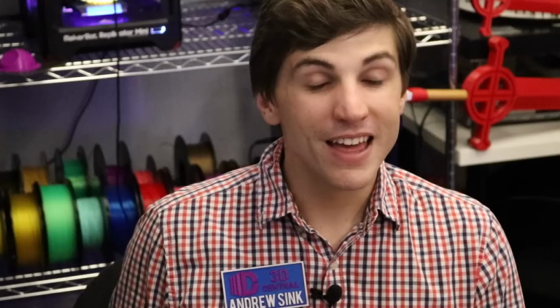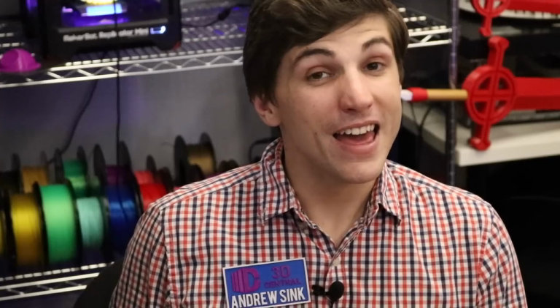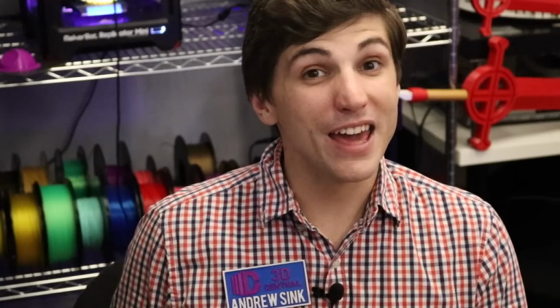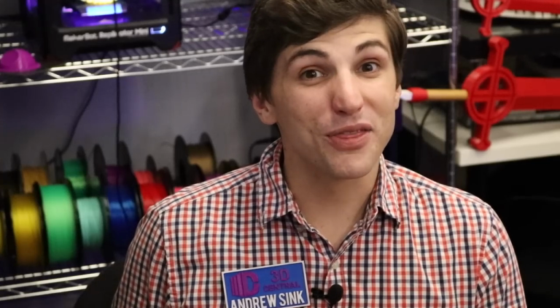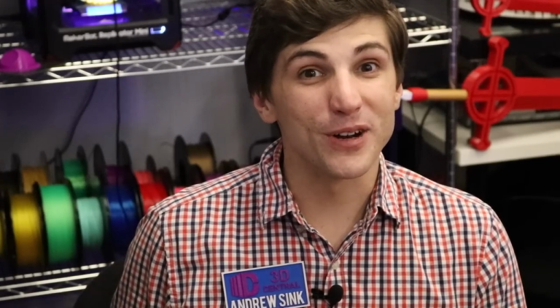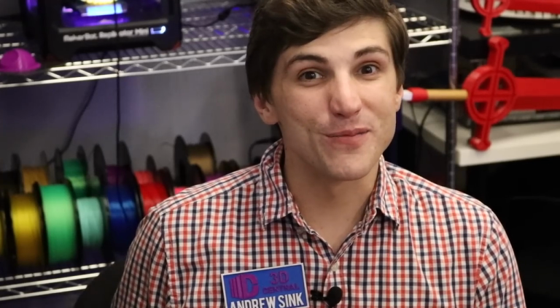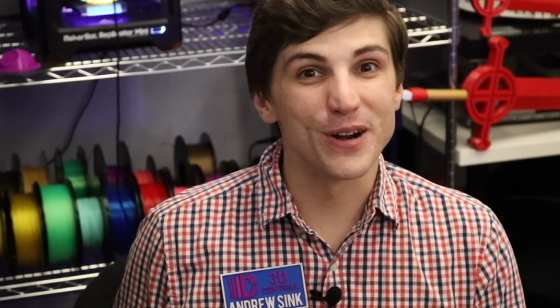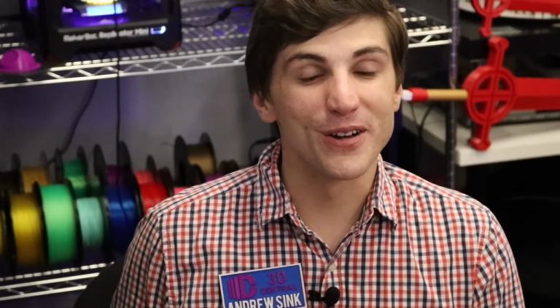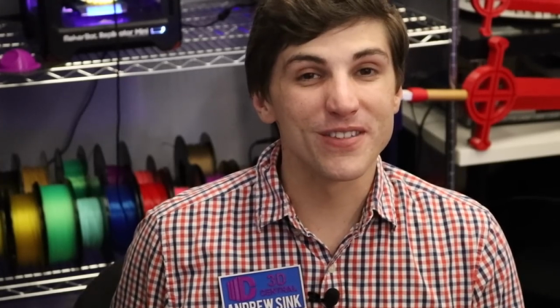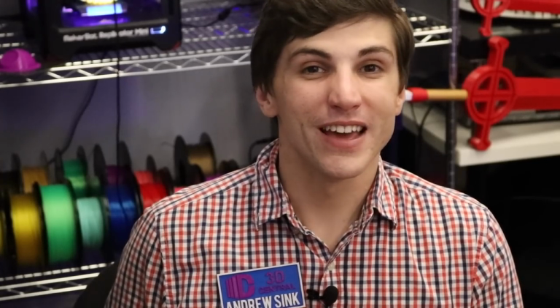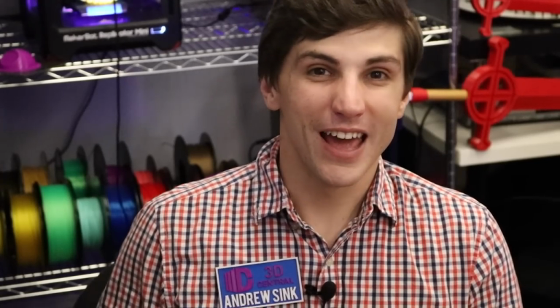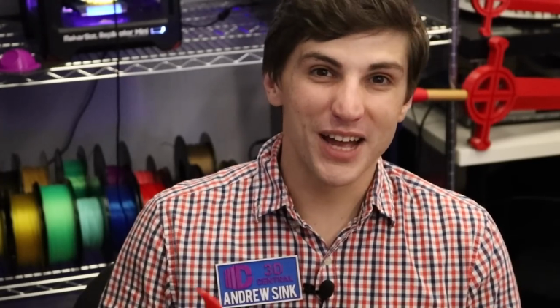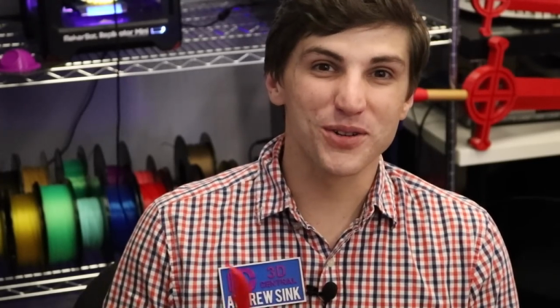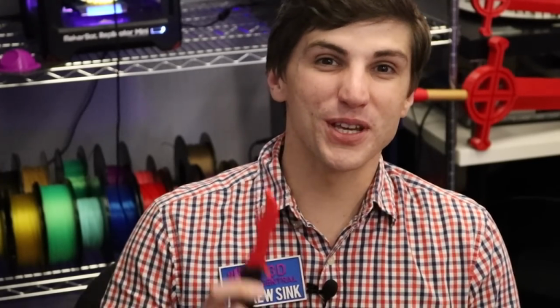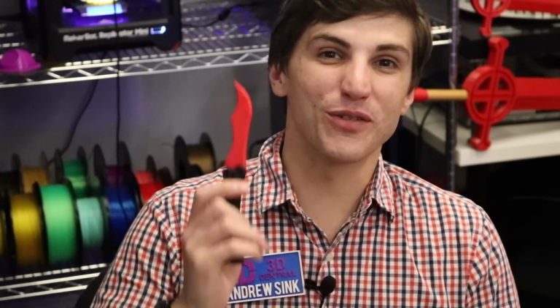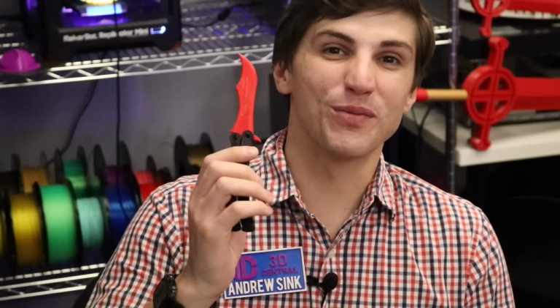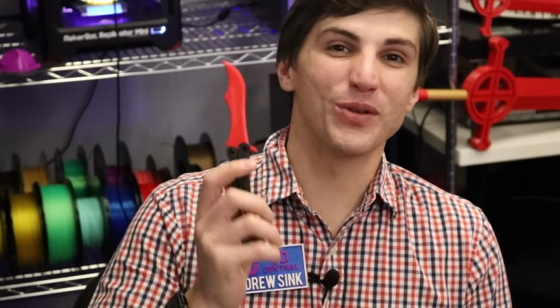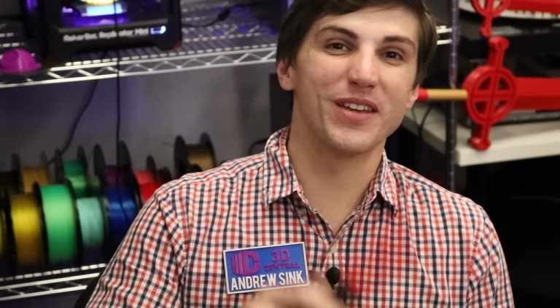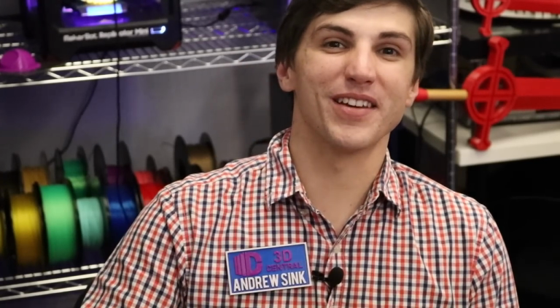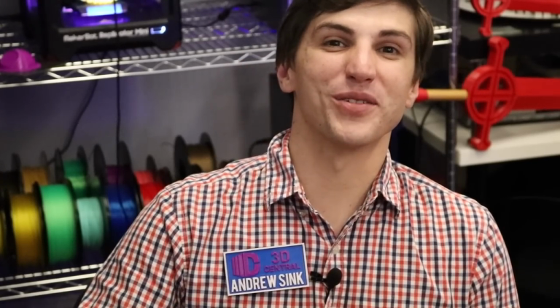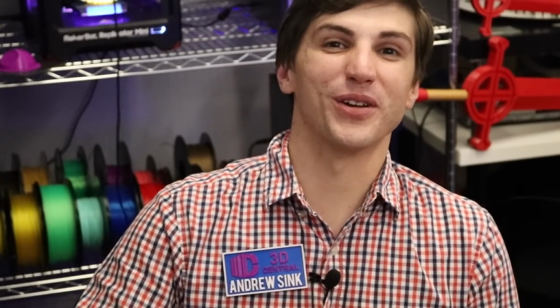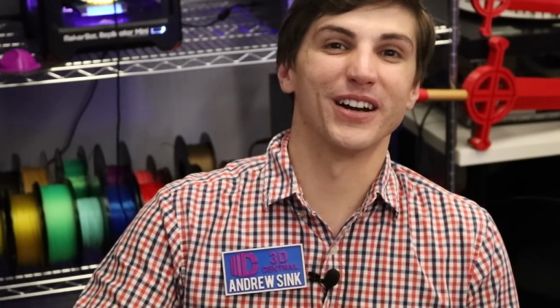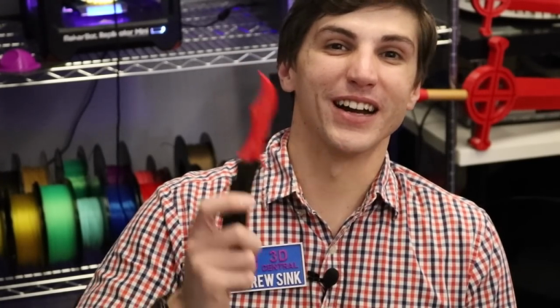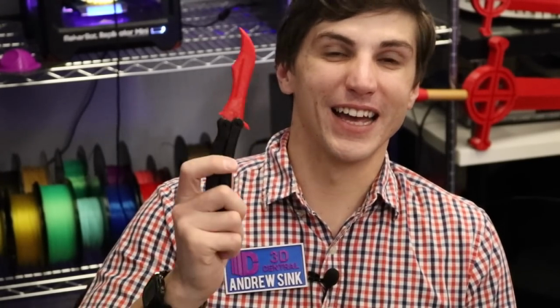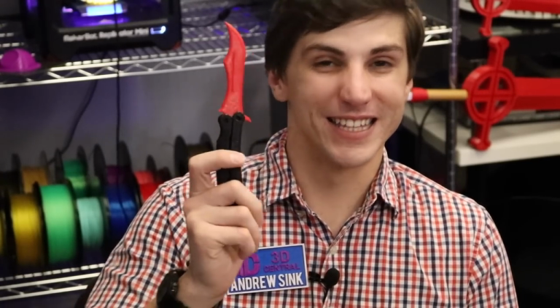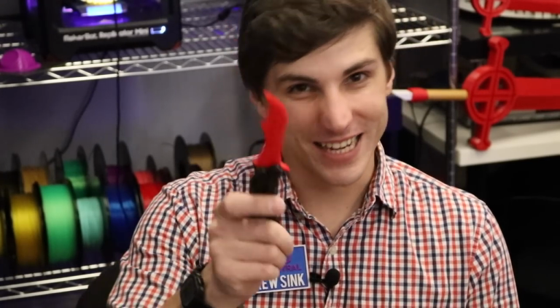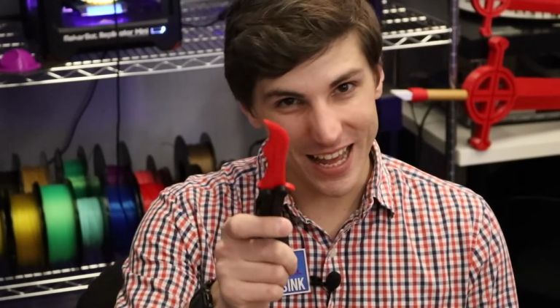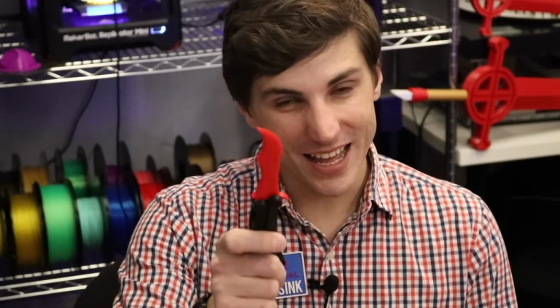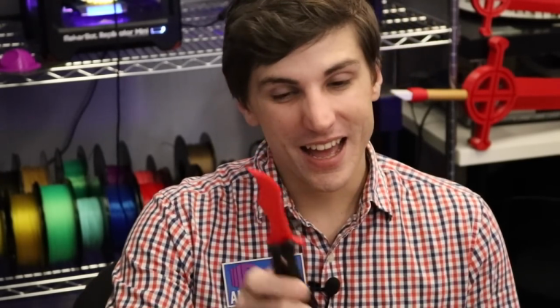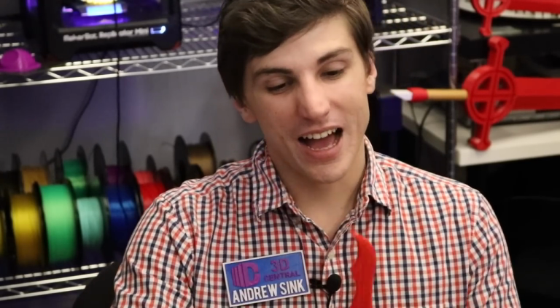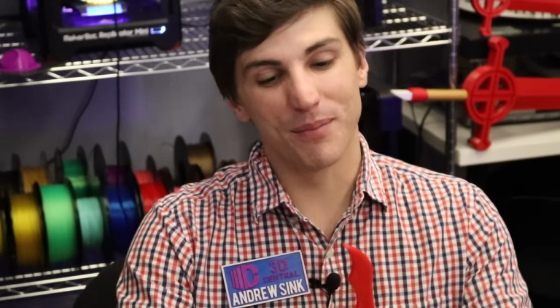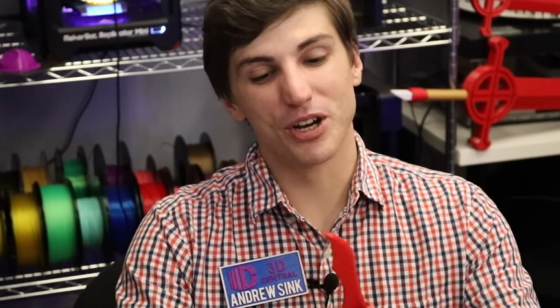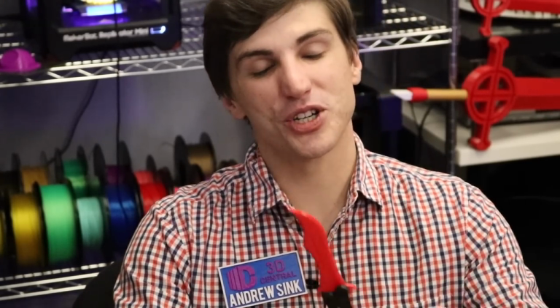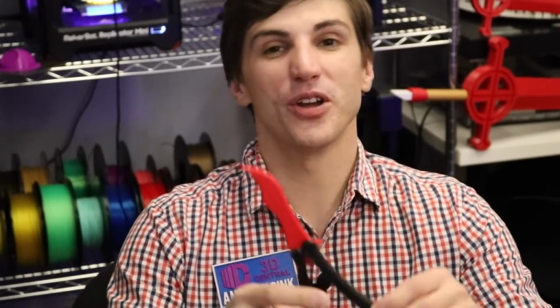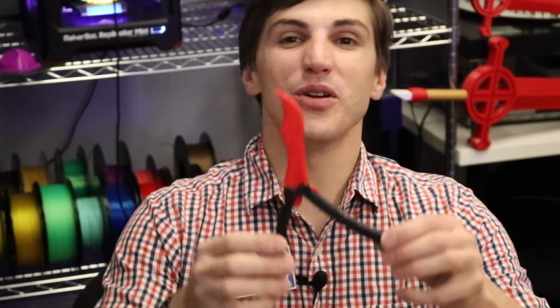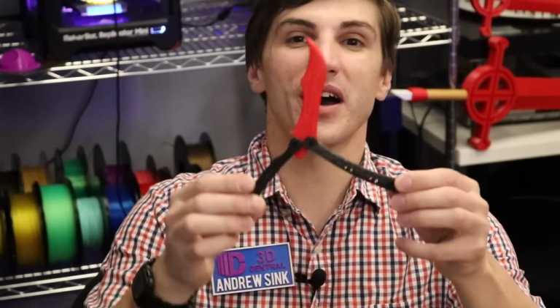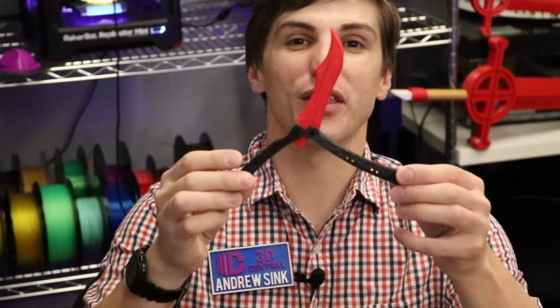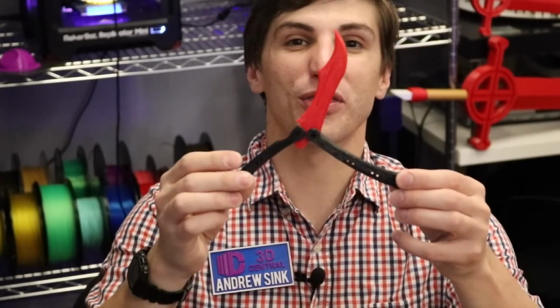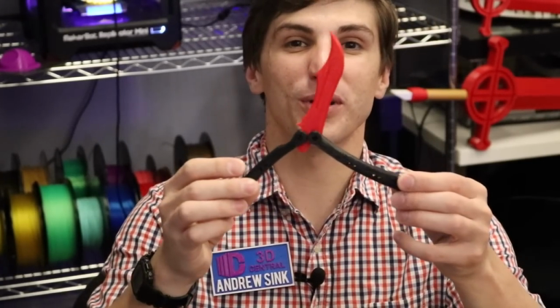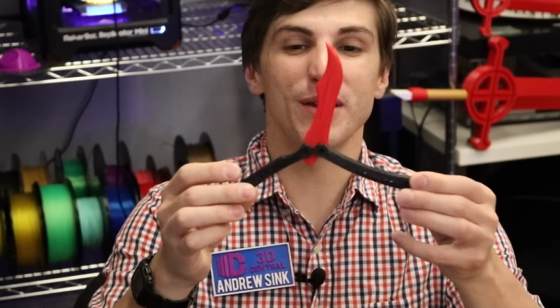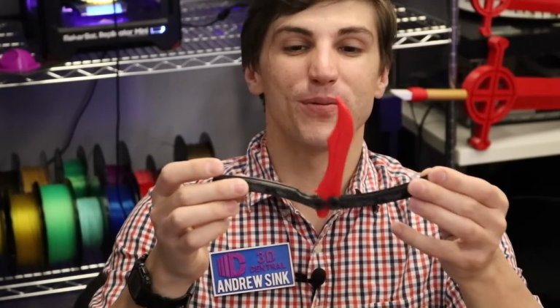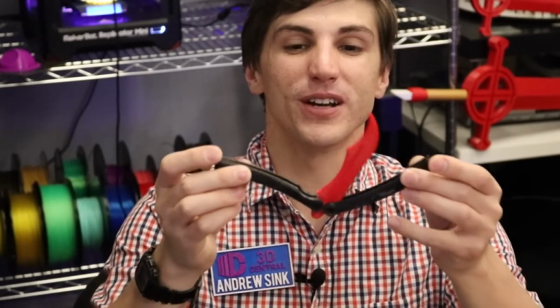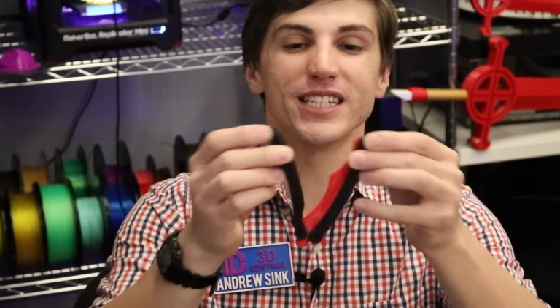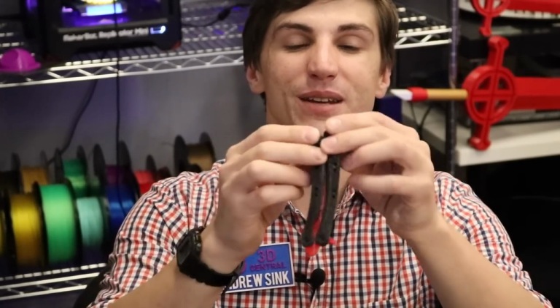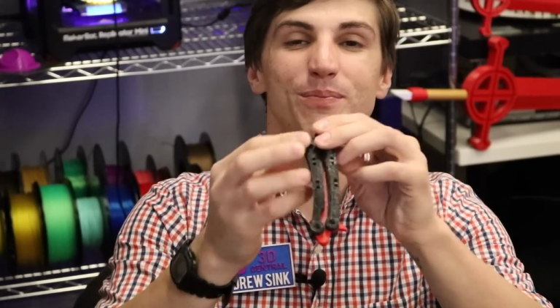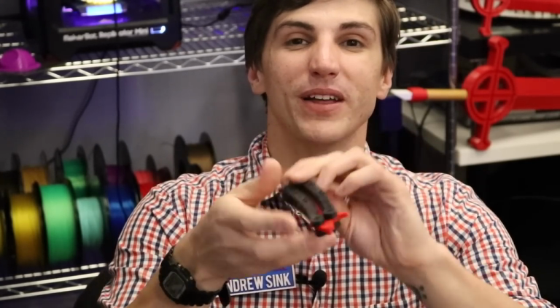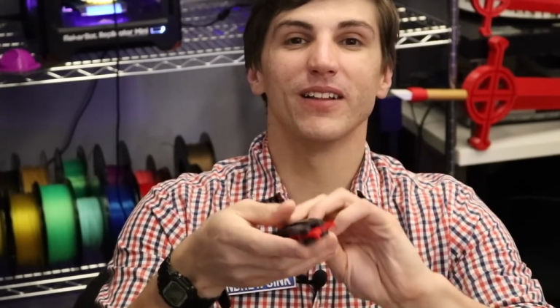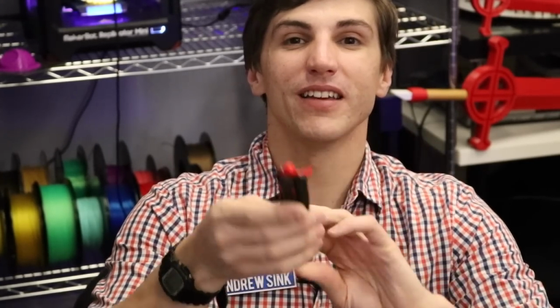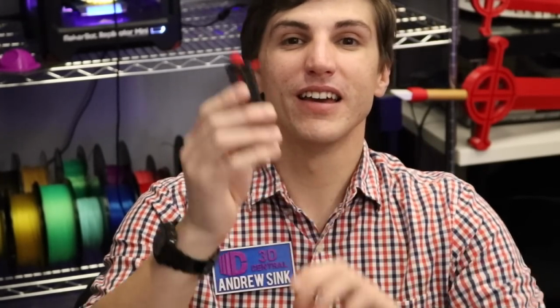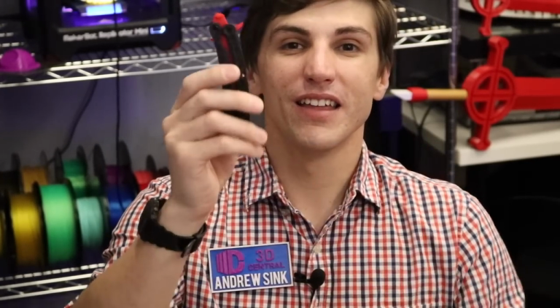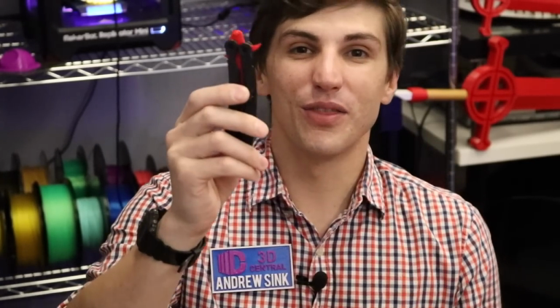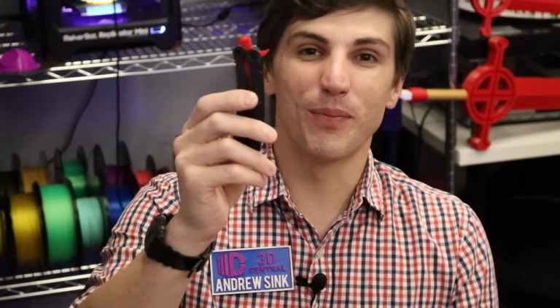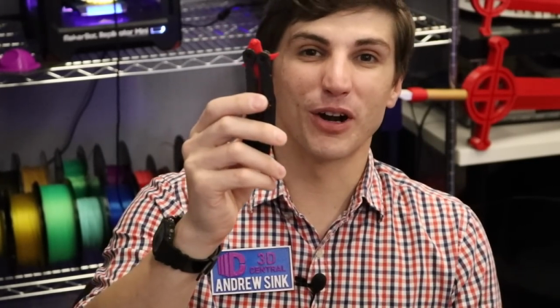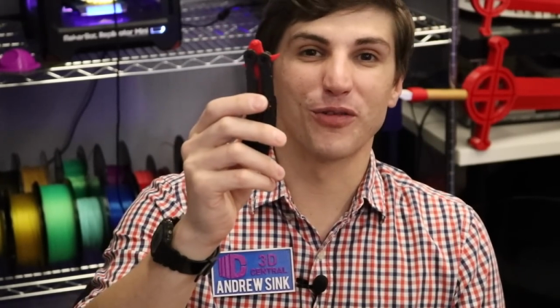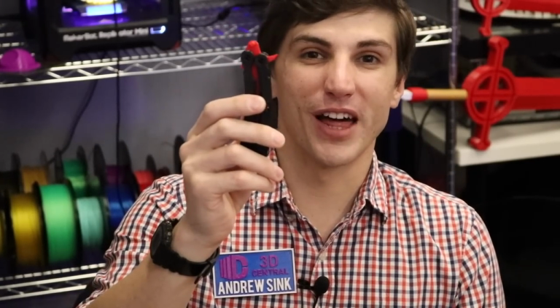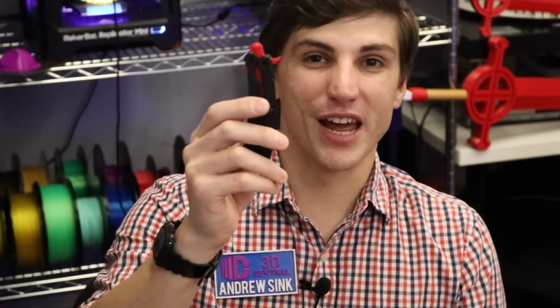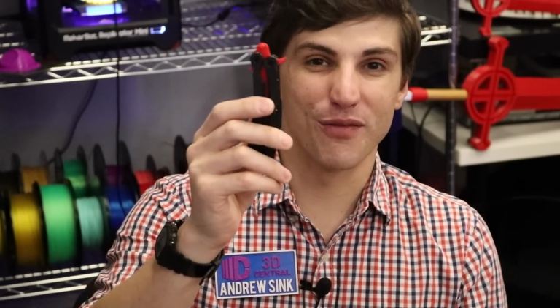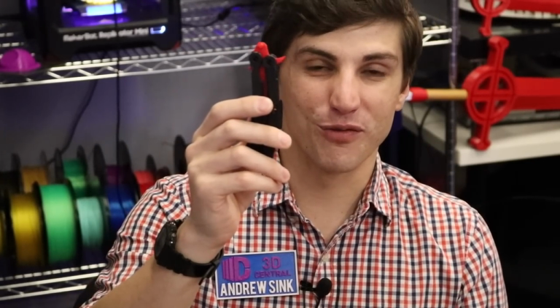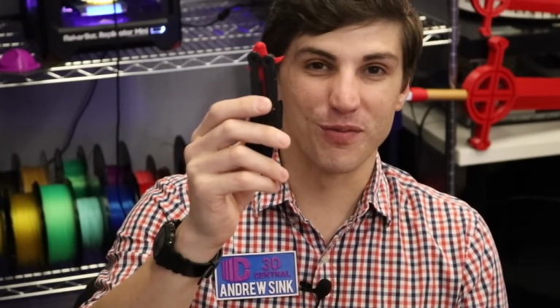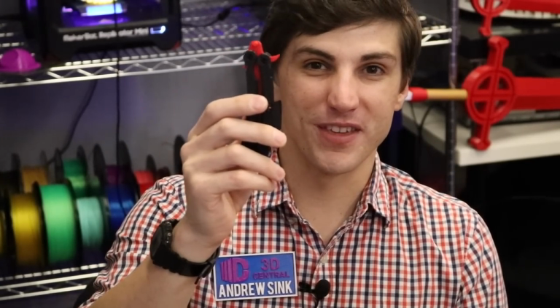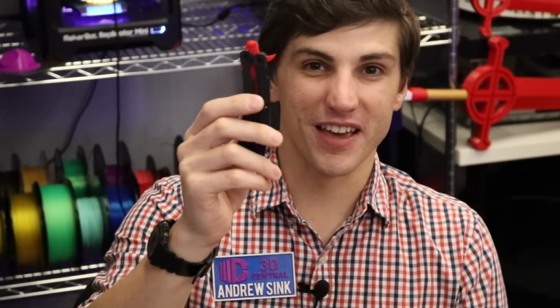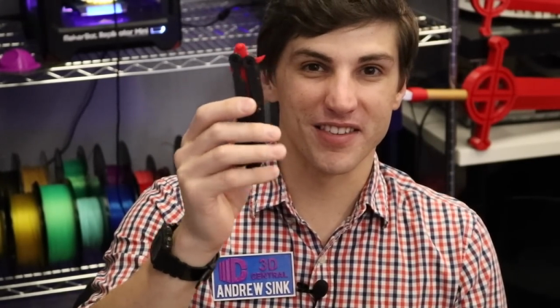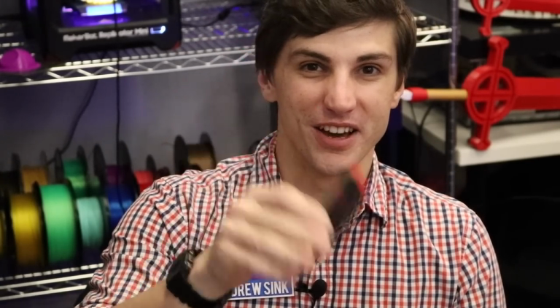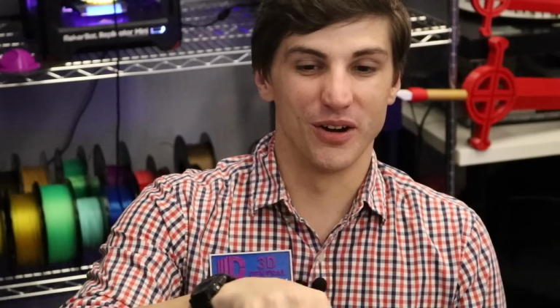Hey 3D printers, Andrew Singh from 3D Central here and today I'm going to show you how to 3D print and build the Butterfly Knife from CSGO.